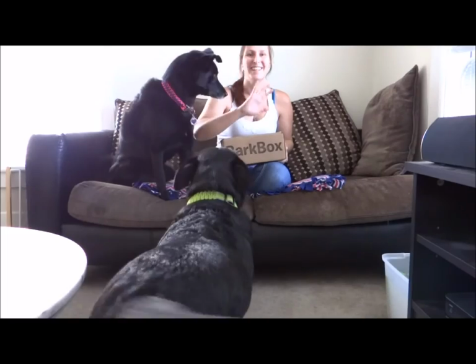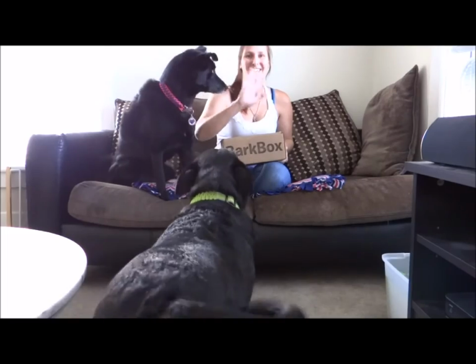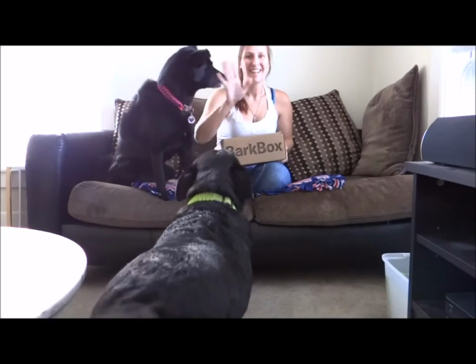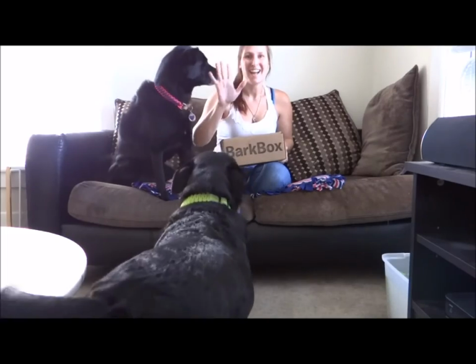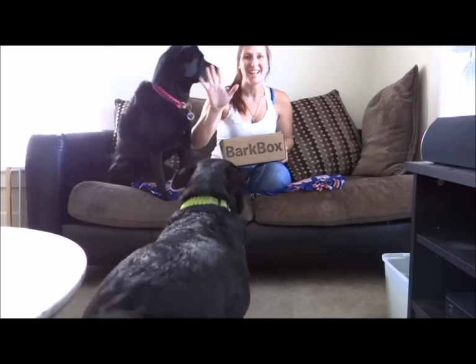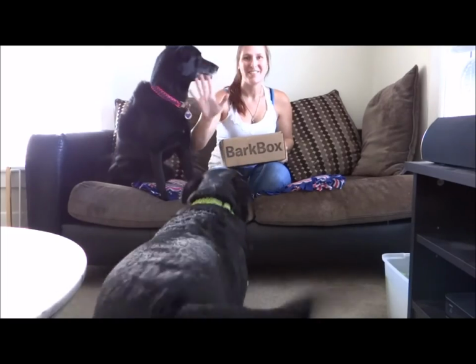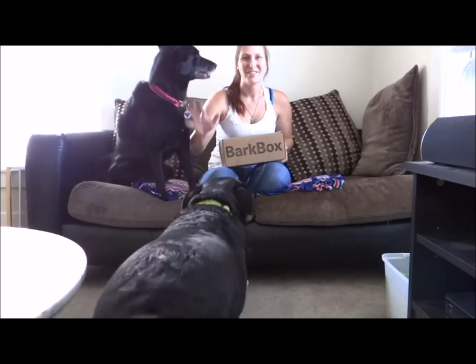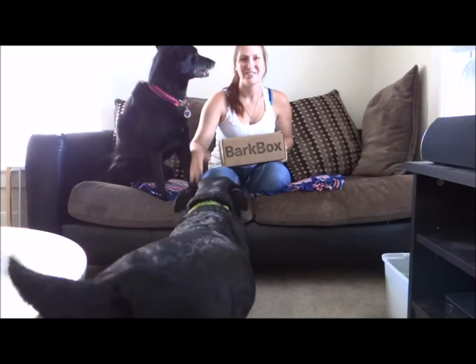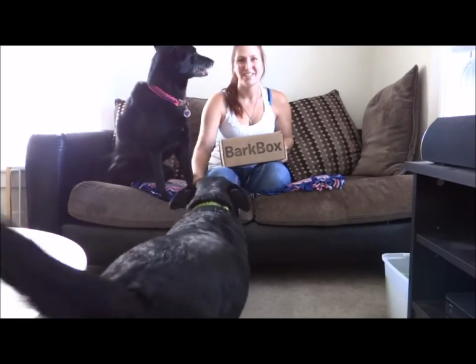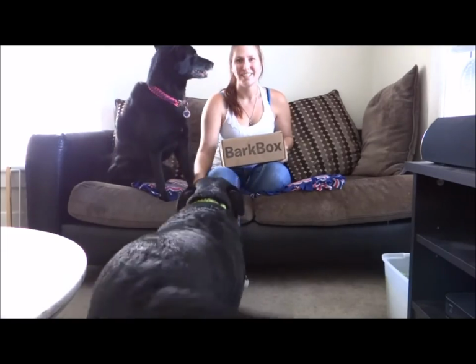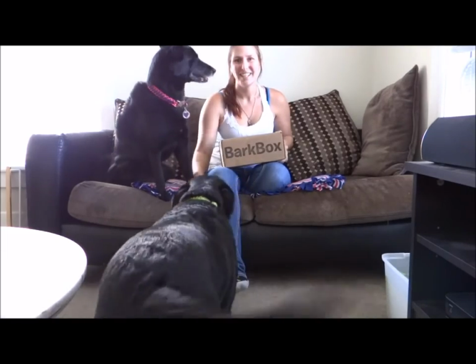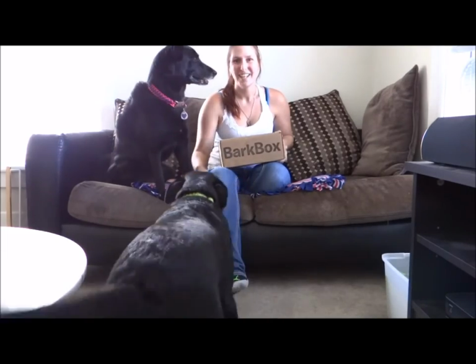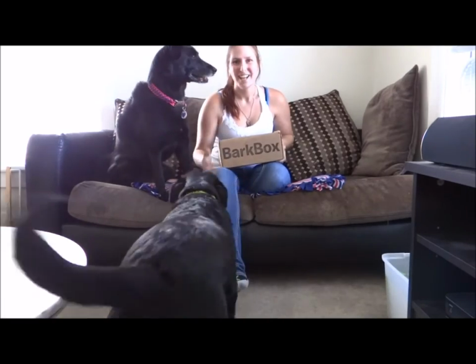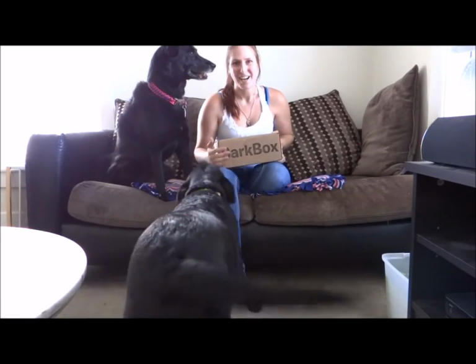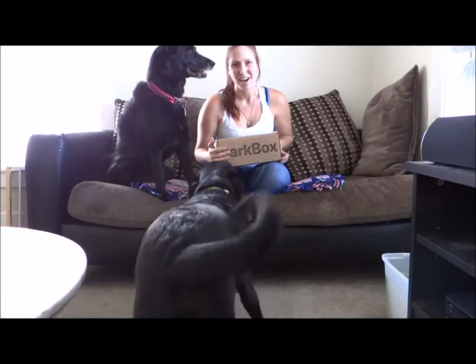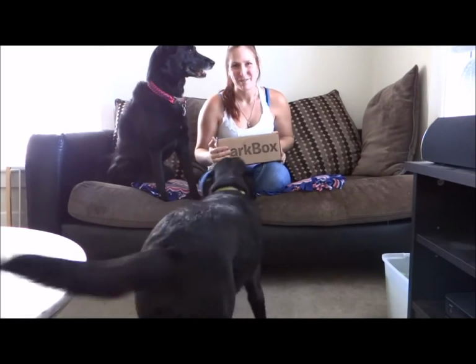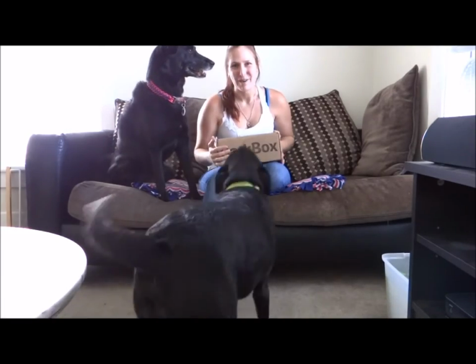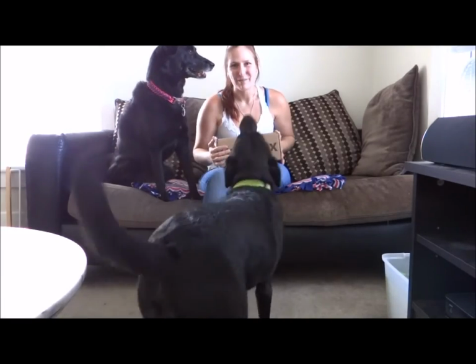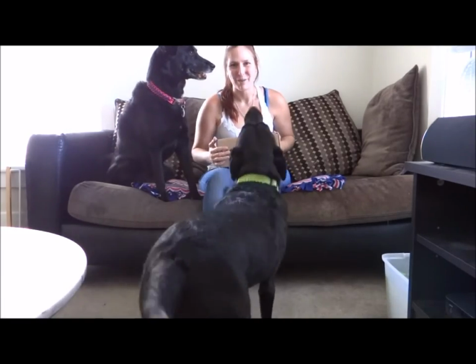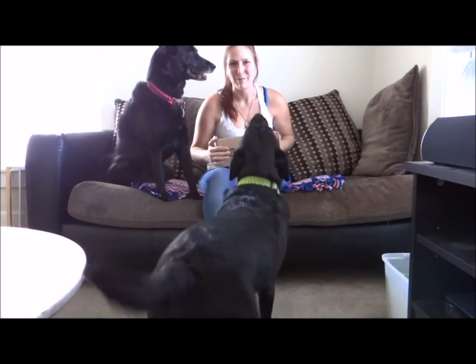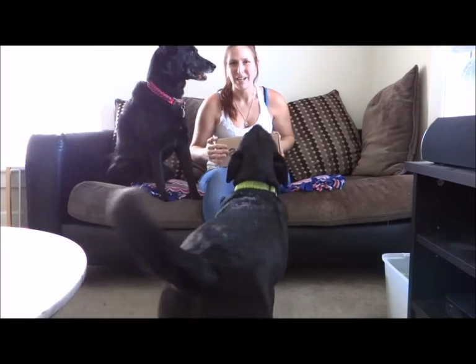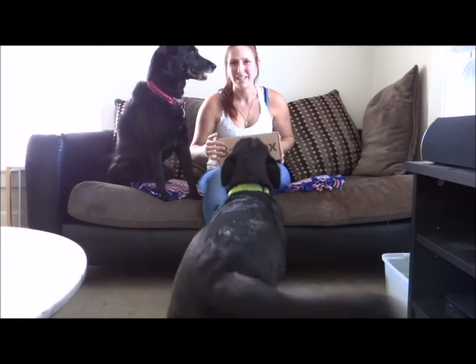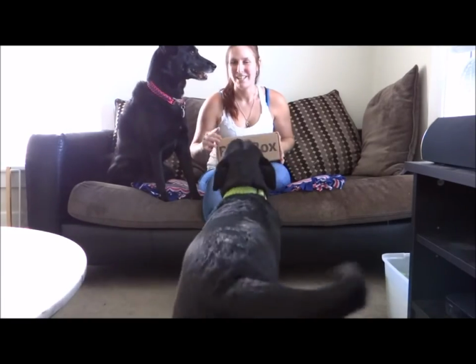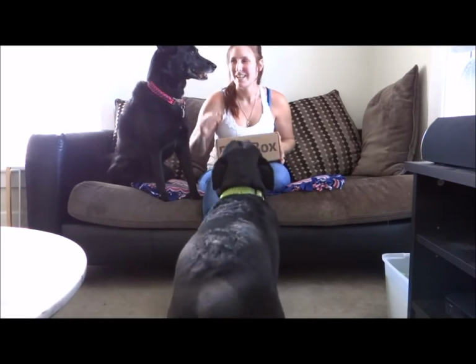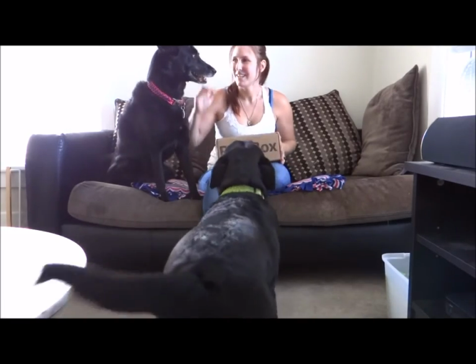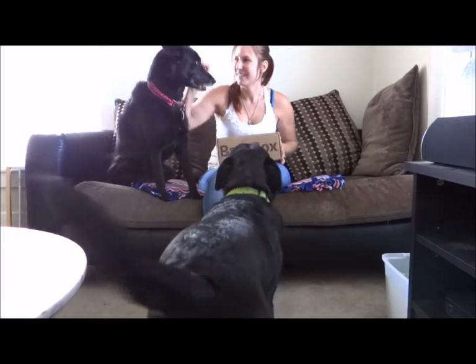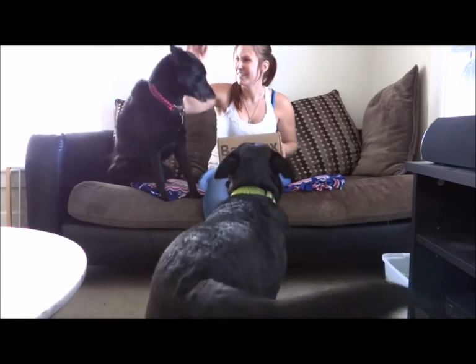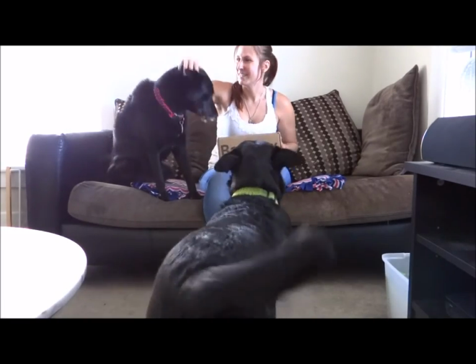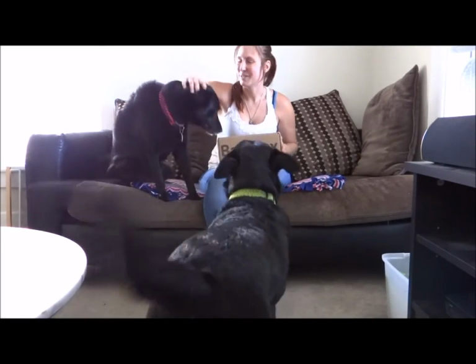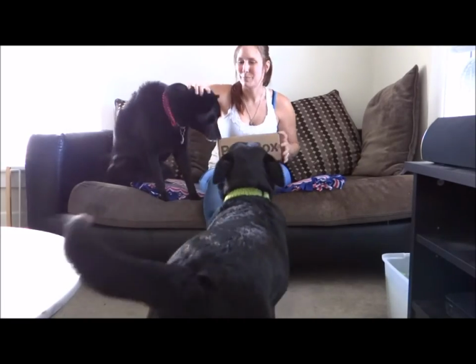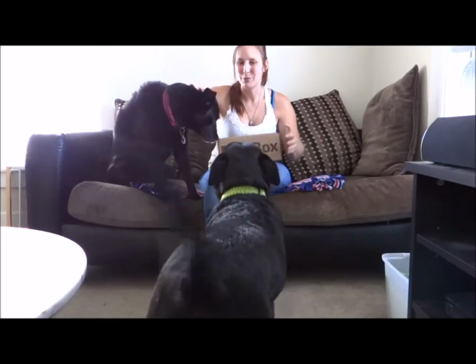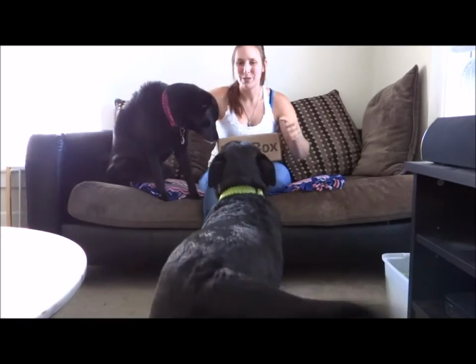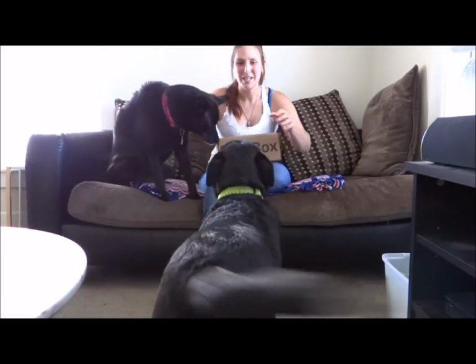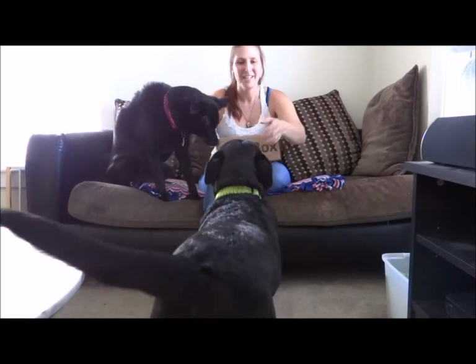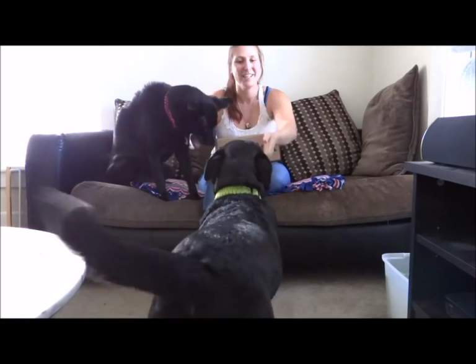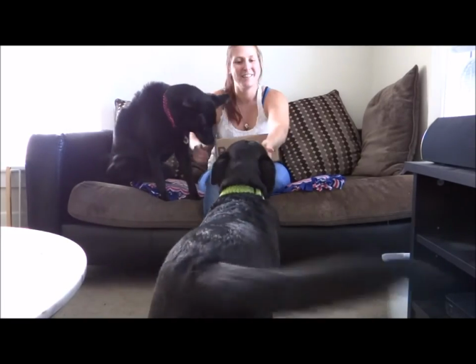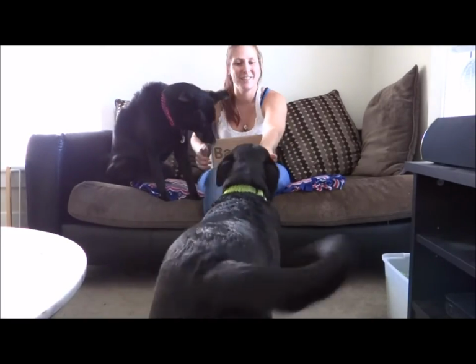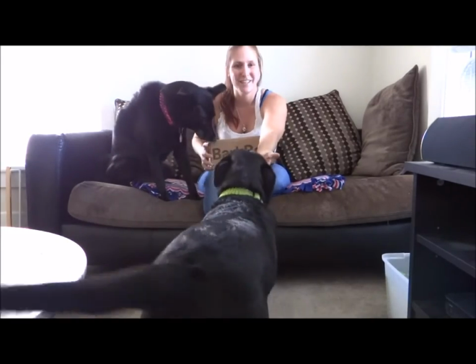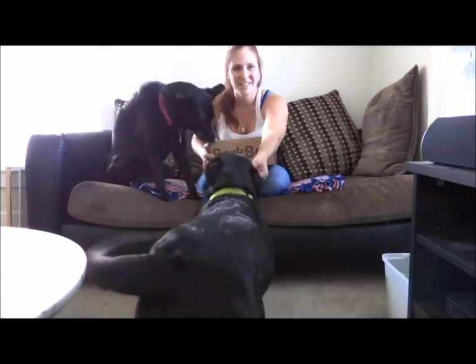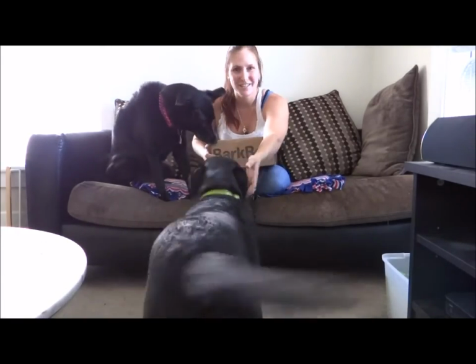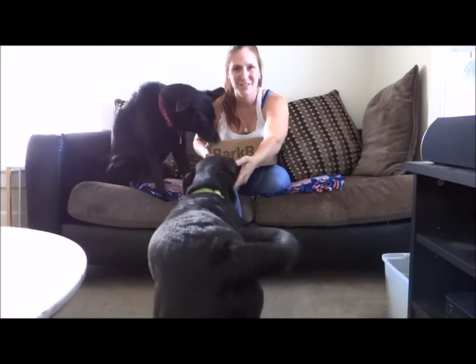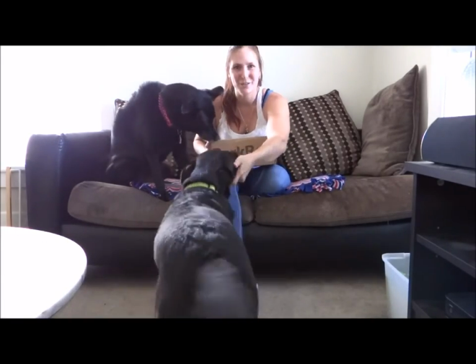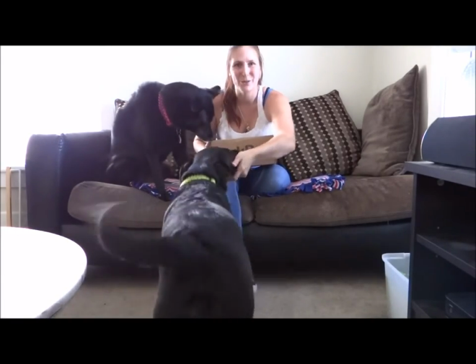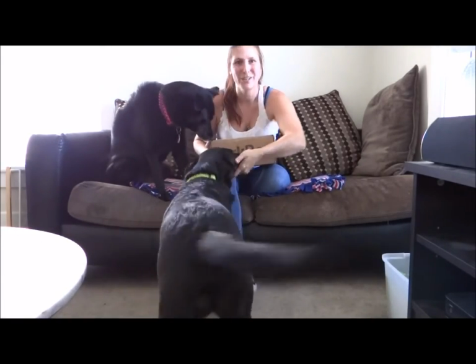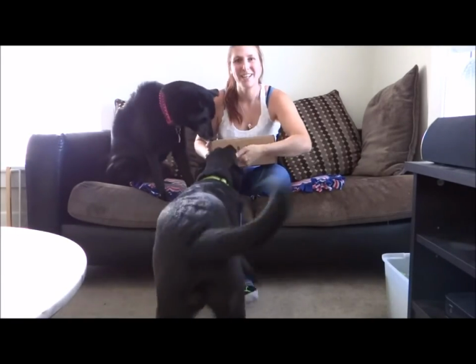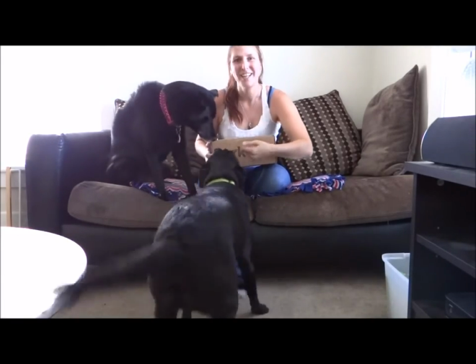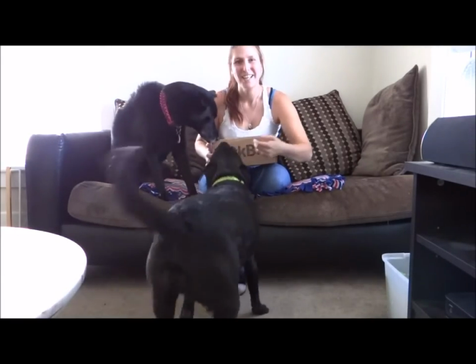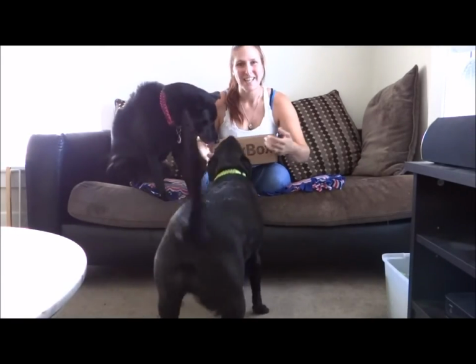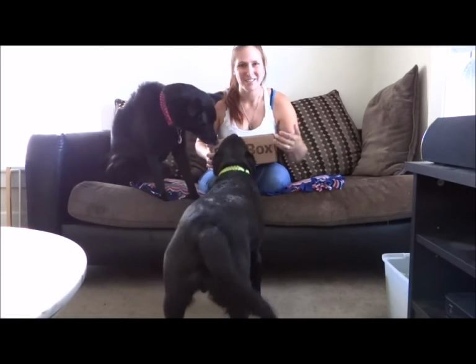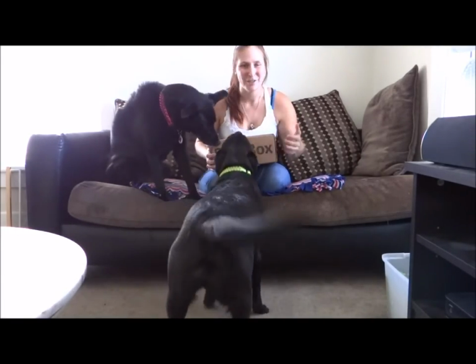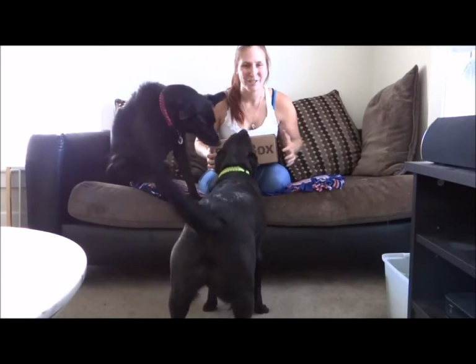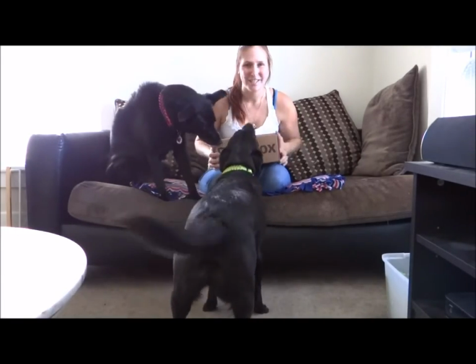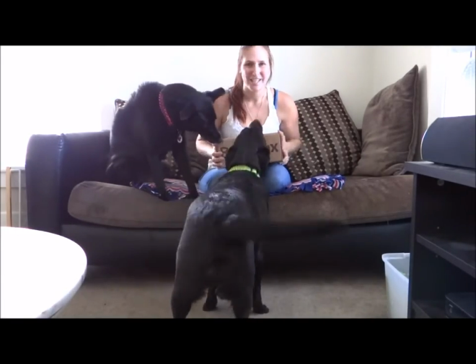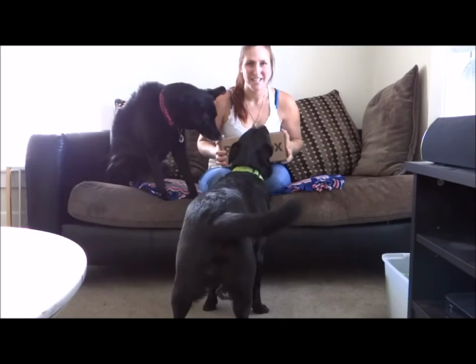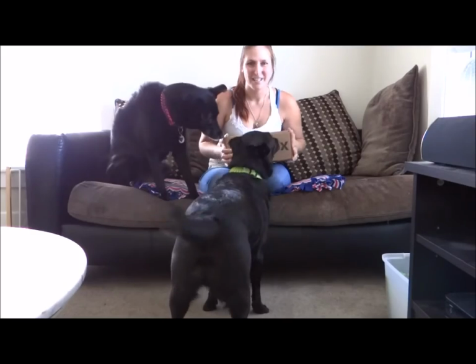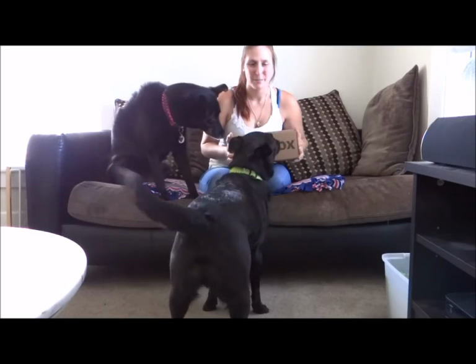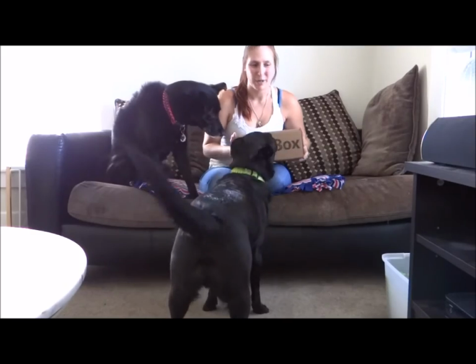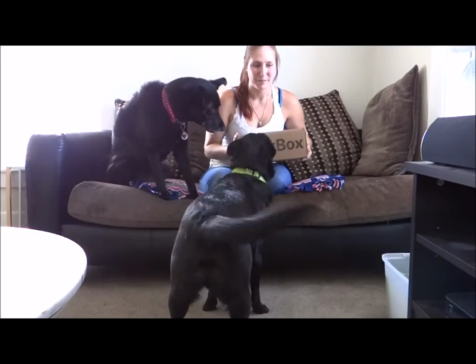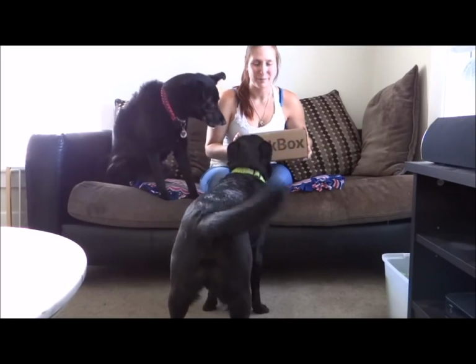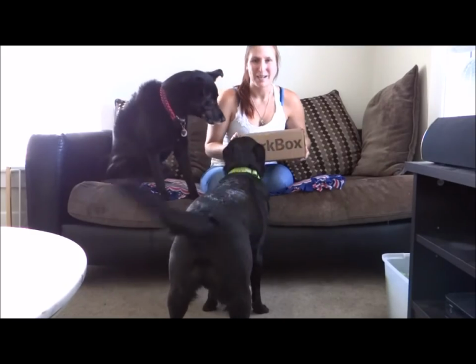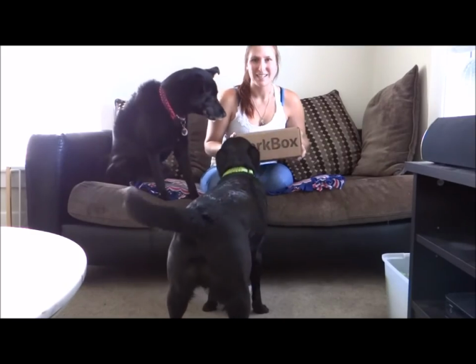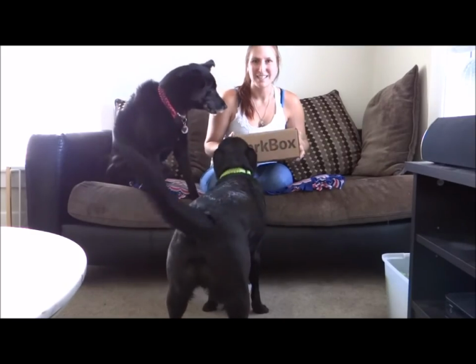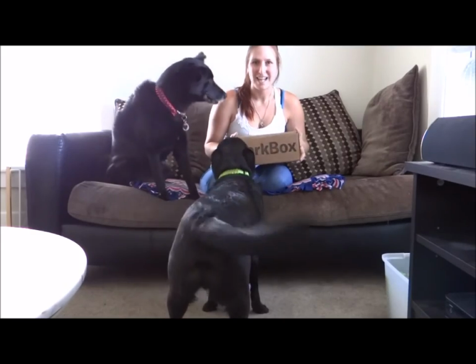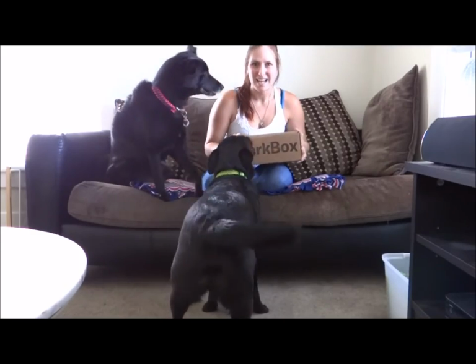Hi everyone, I'm Rebecca Ying, this is Pookie, and this is Thor. As you can see, it is BarkBox day.